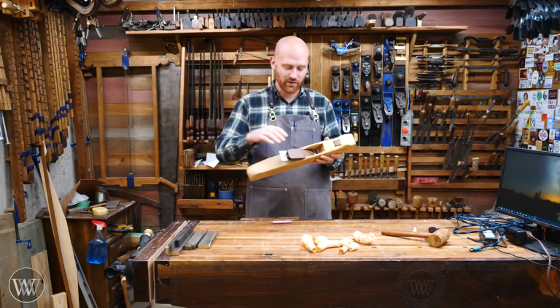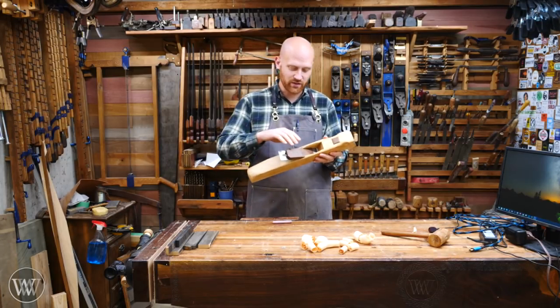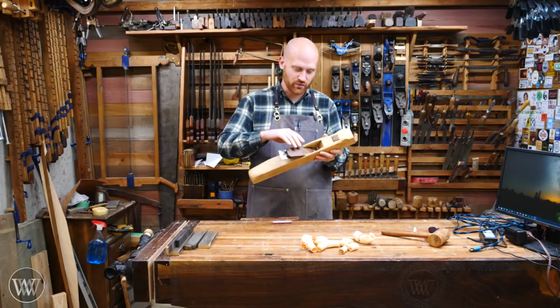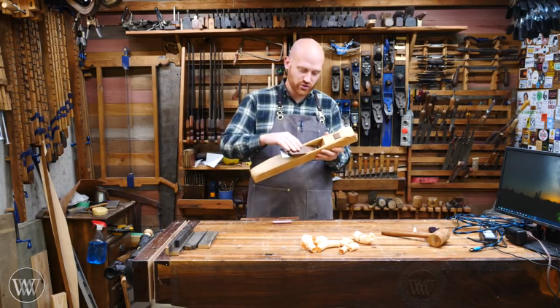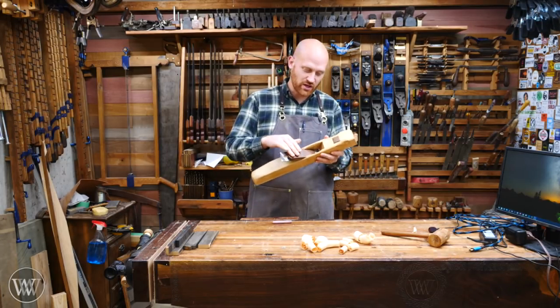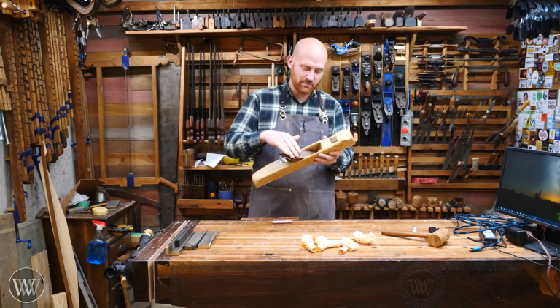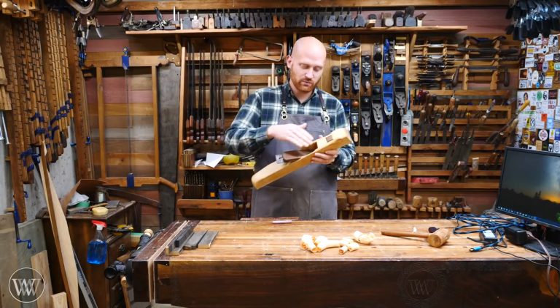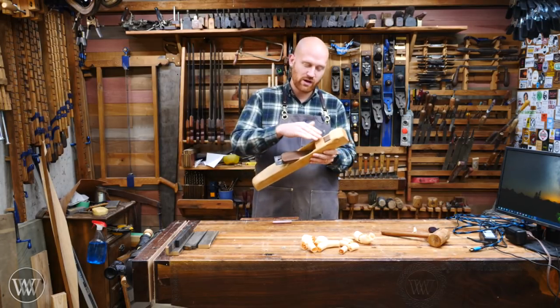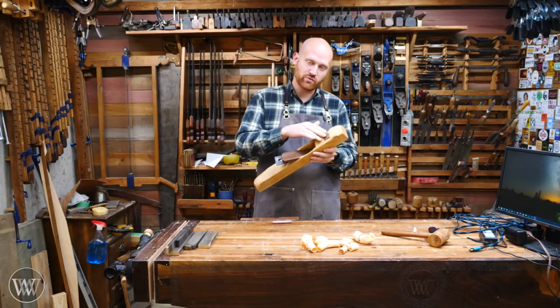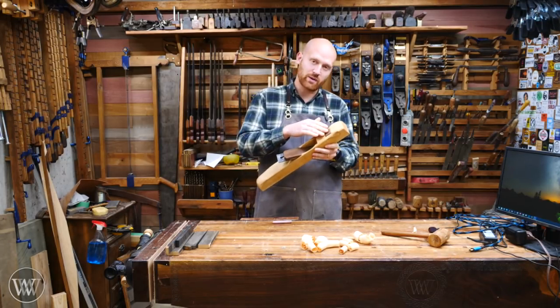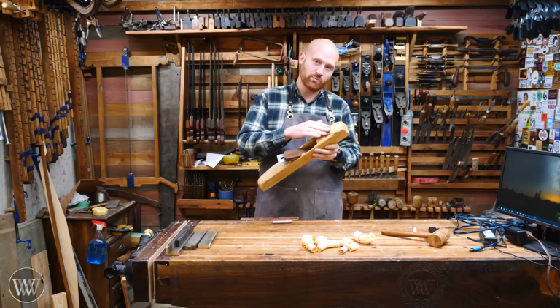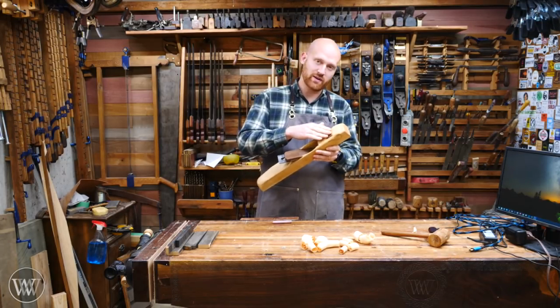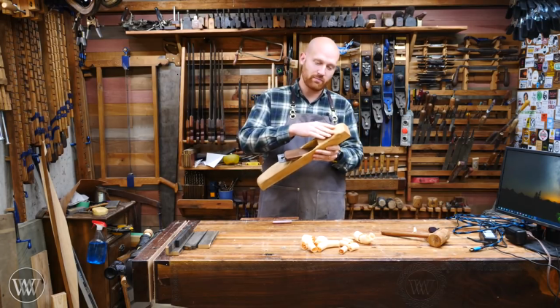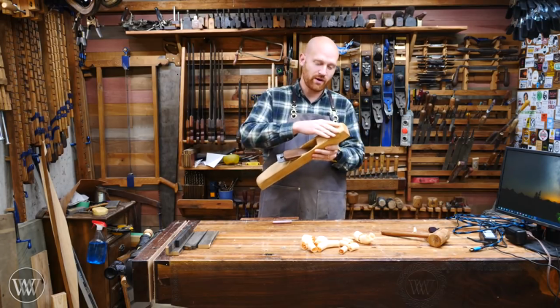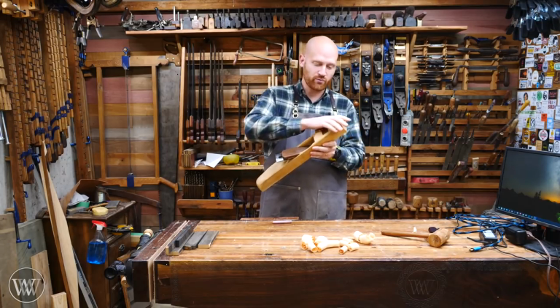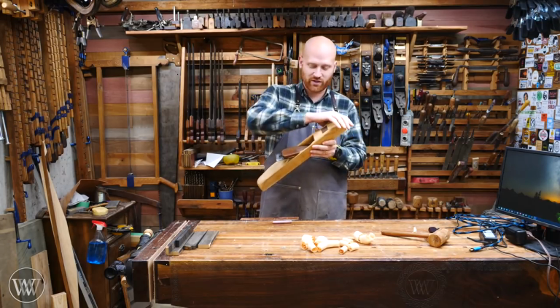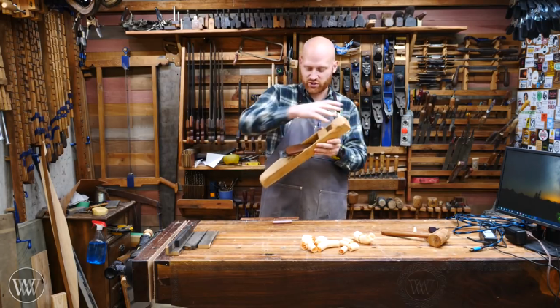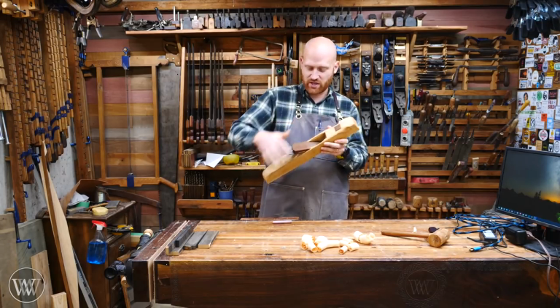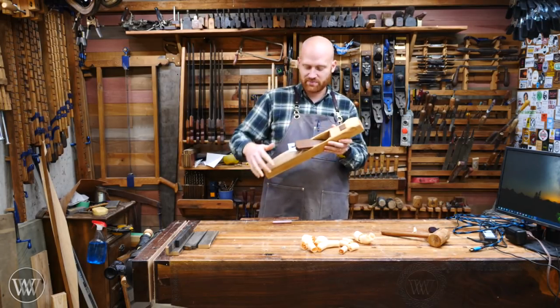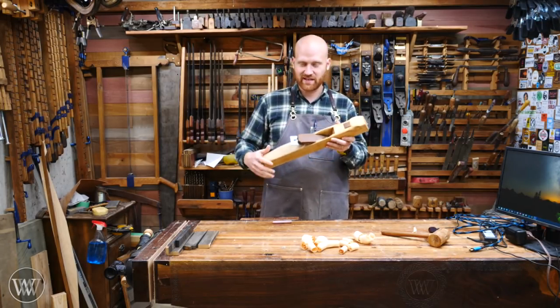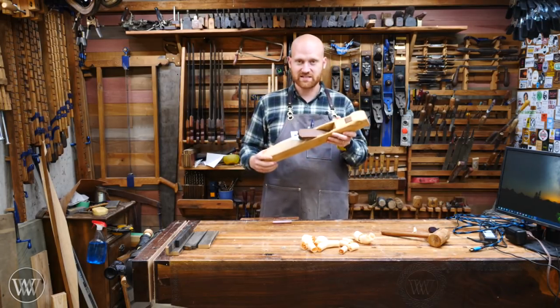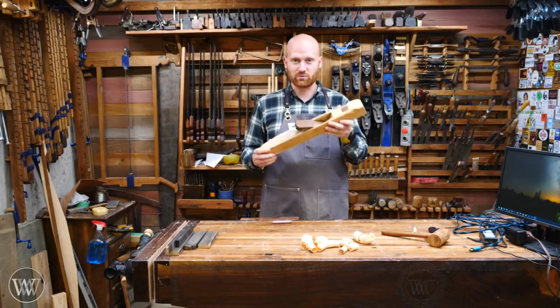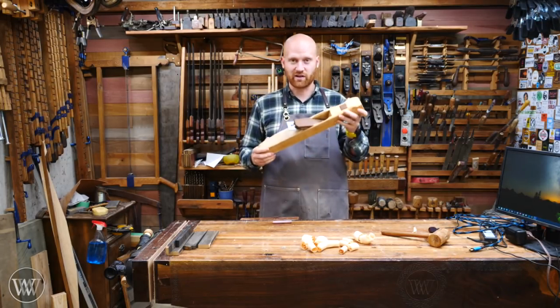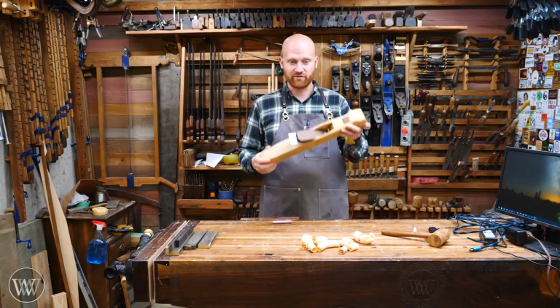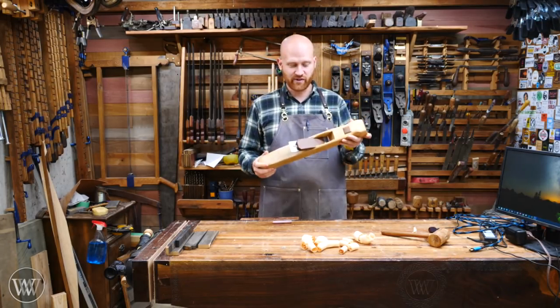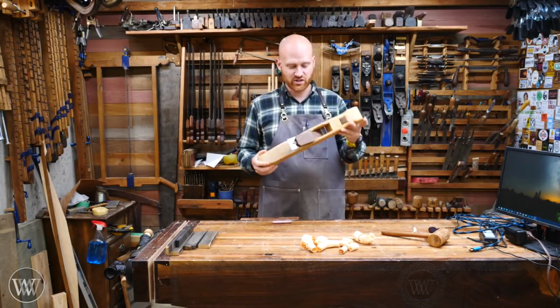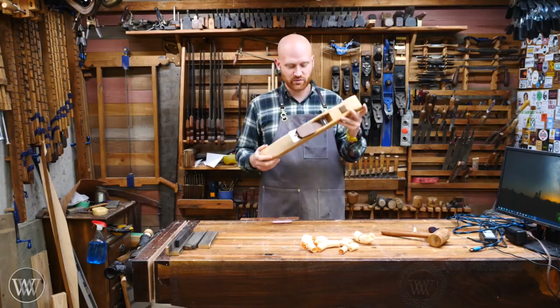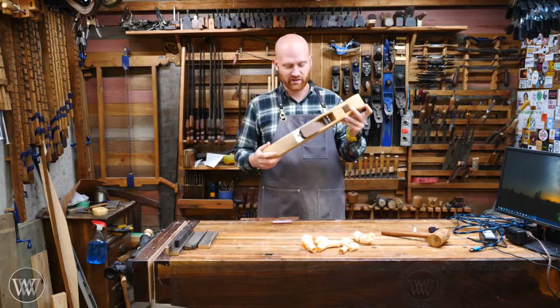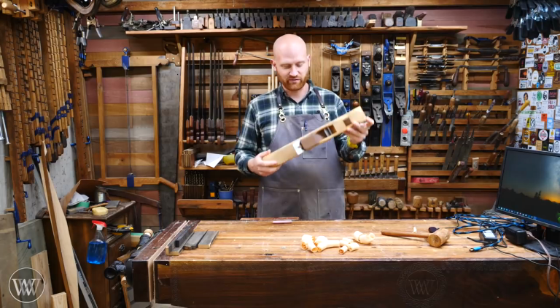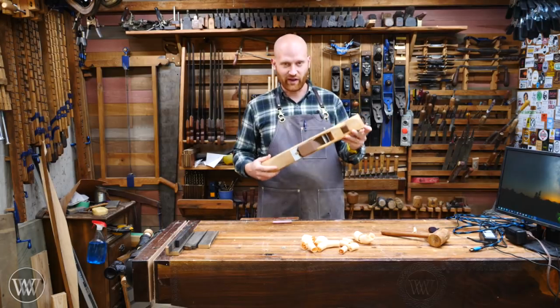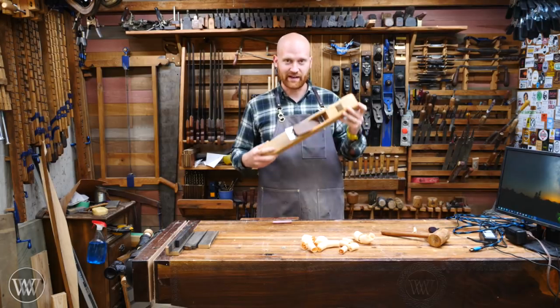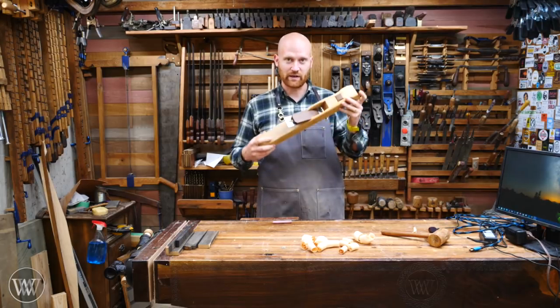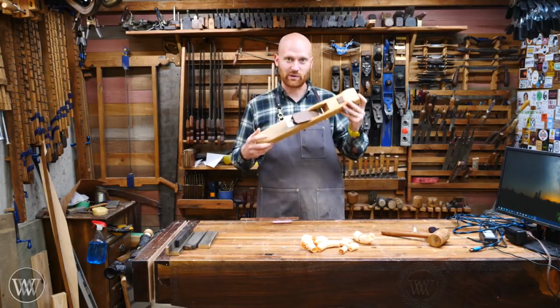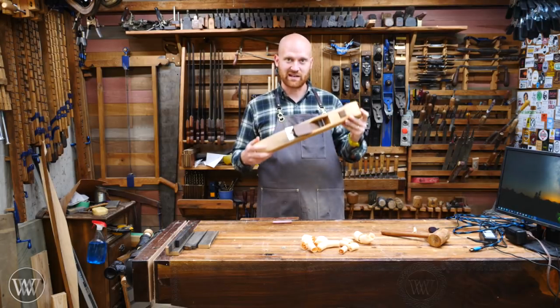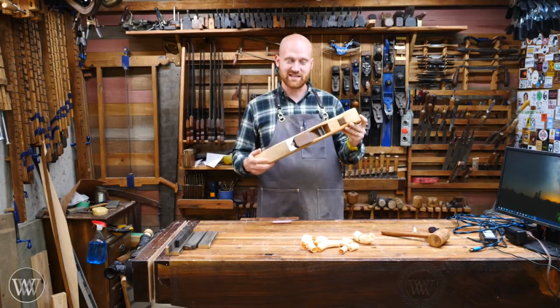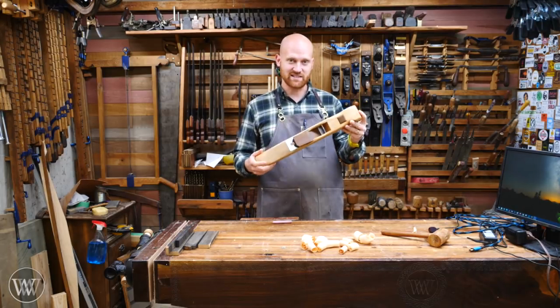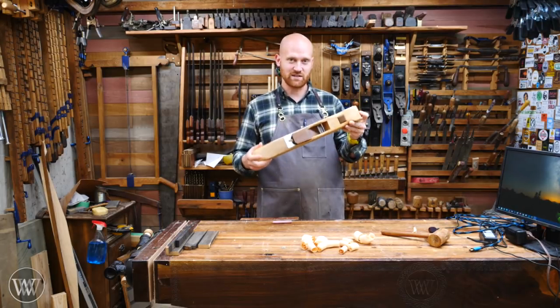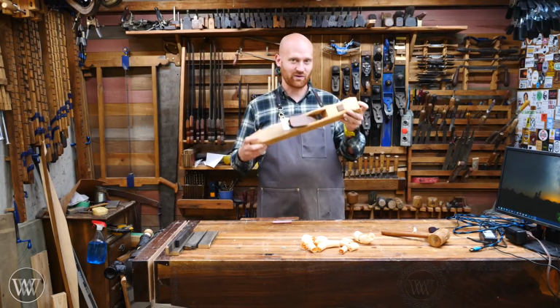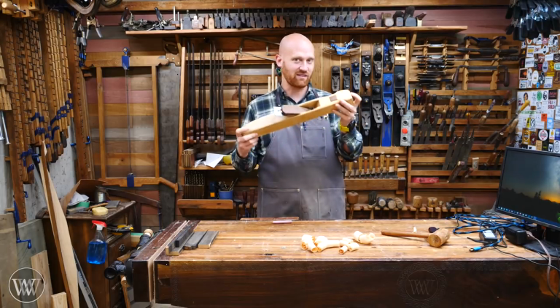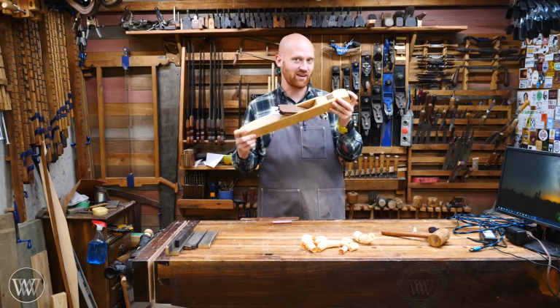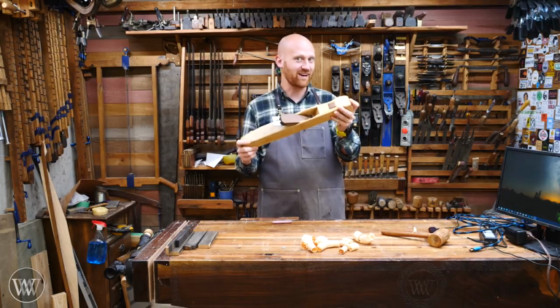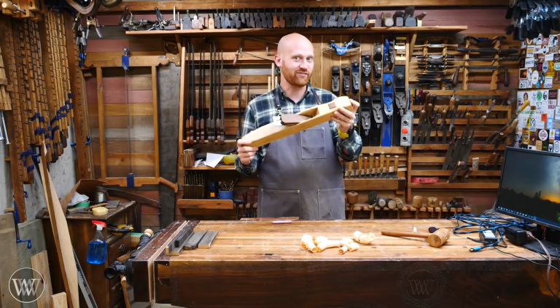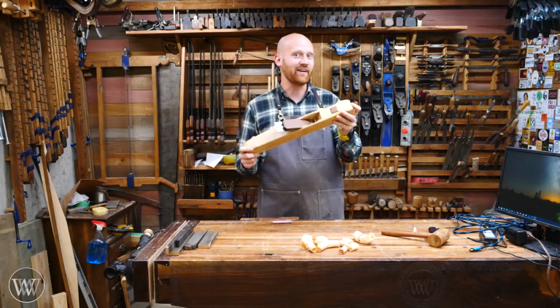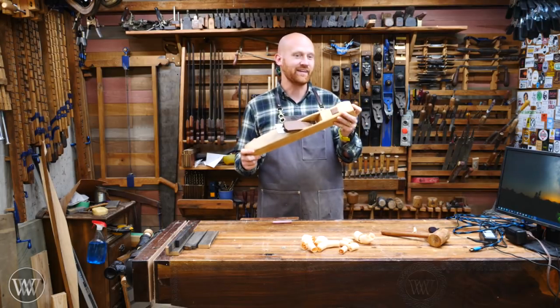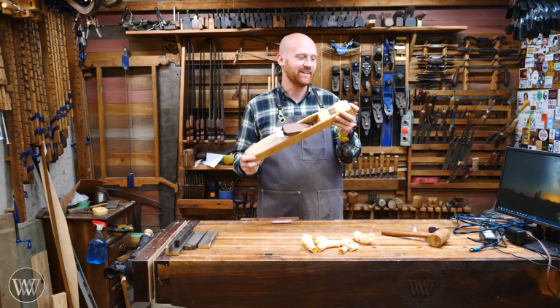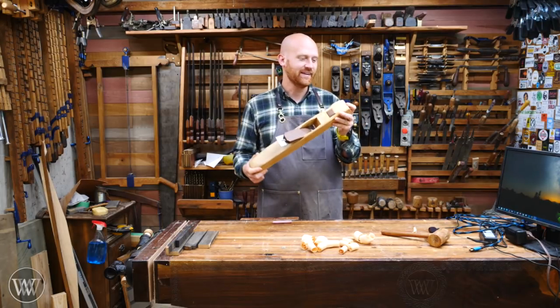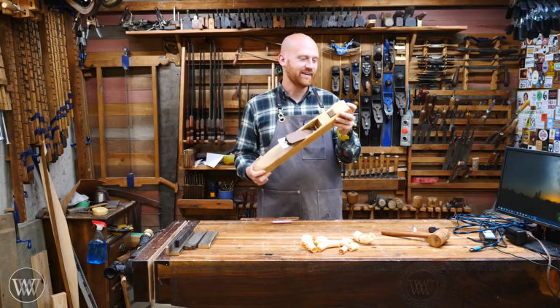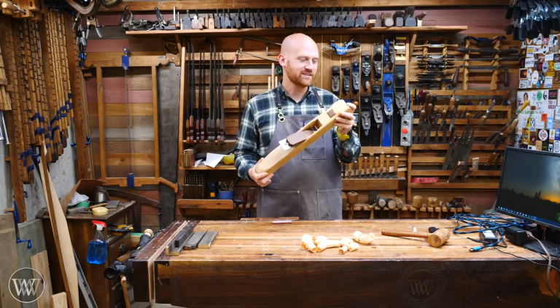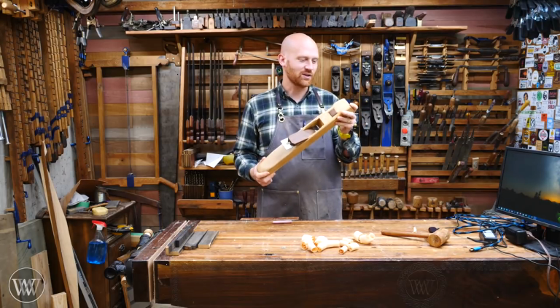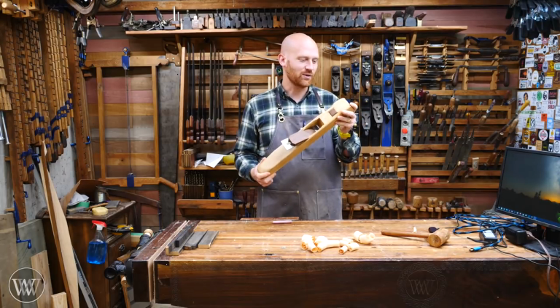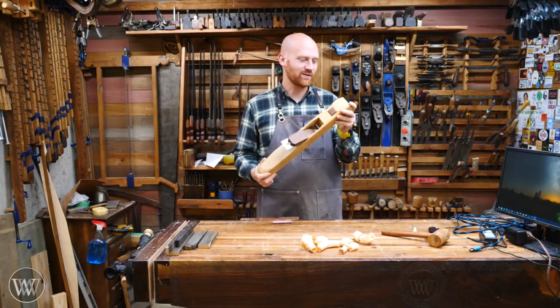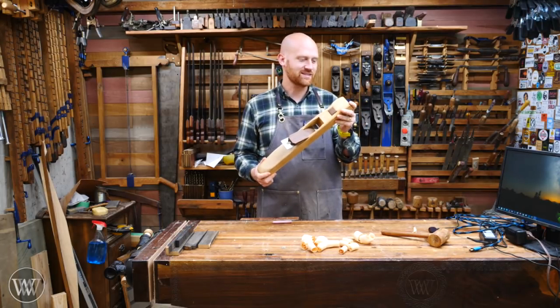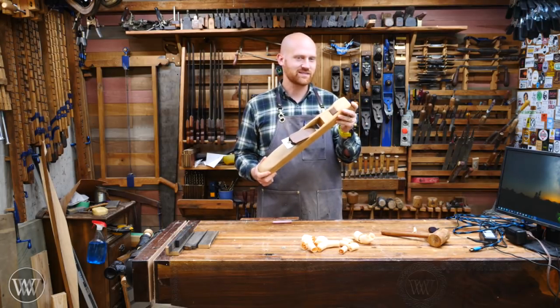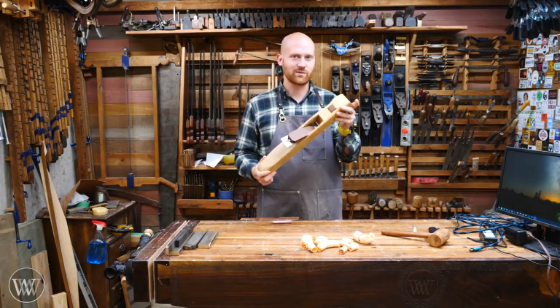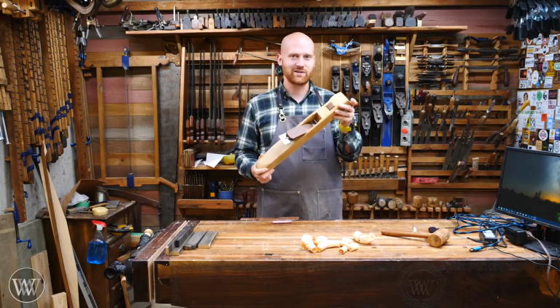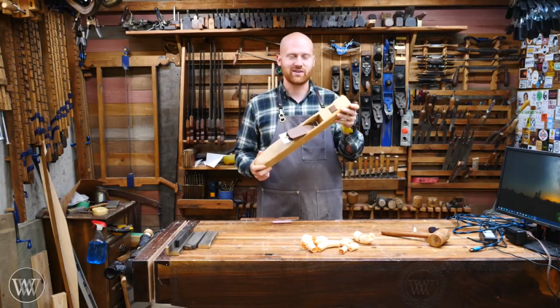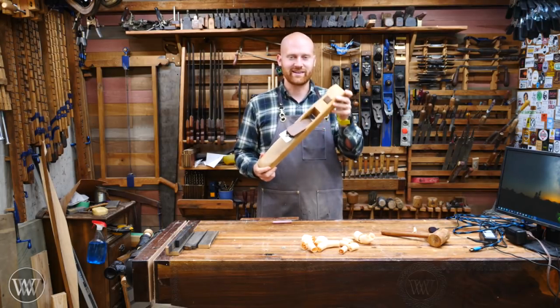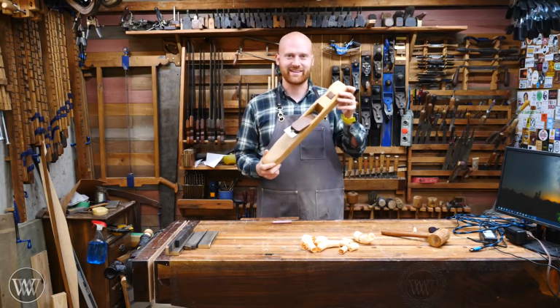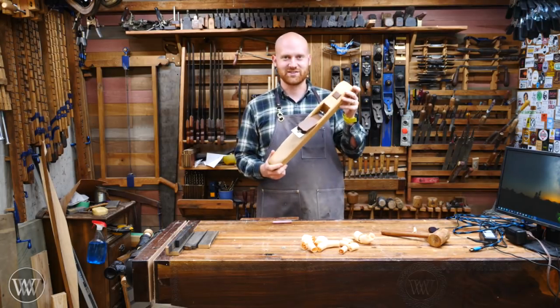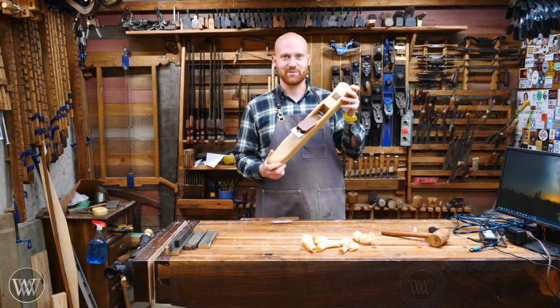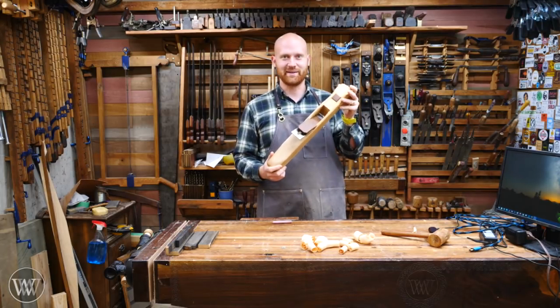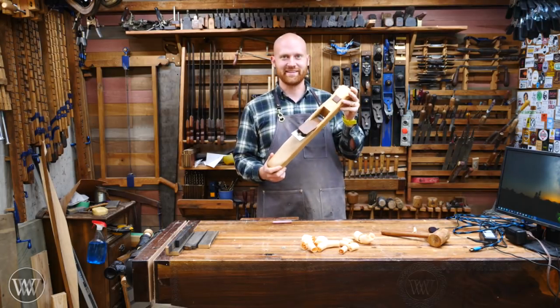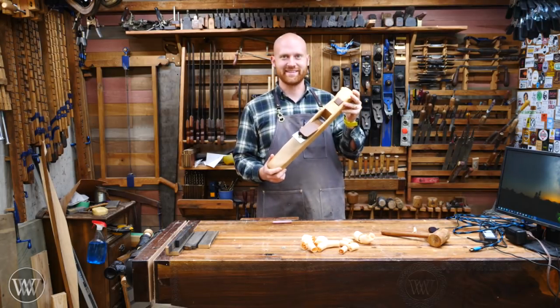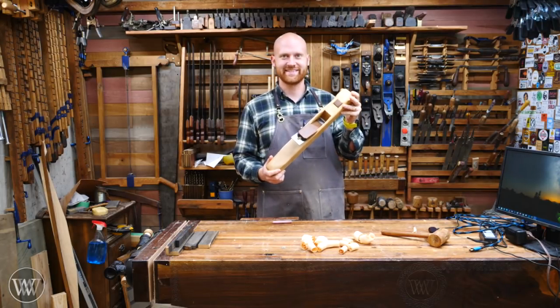We're going to shape the wedge, we're going to put in the button, we're going to shape the ends, and we're going to finish it, we're going to flatten it, and we're going to test it, and we're going to have a lot of fun. So, let's quit talking and jump into this.